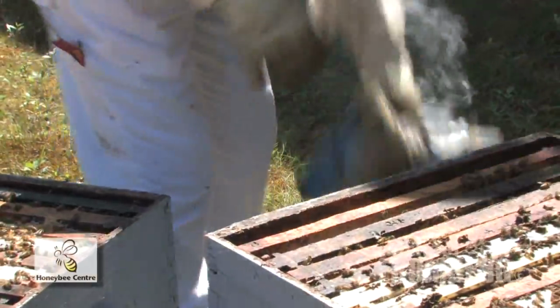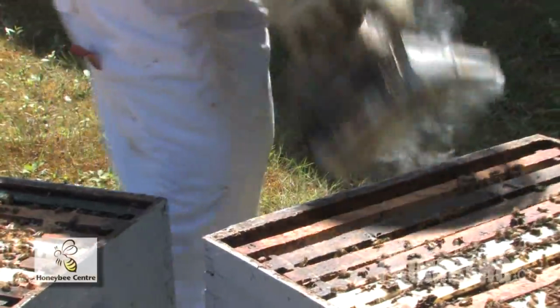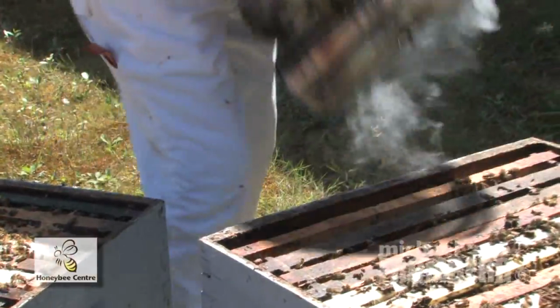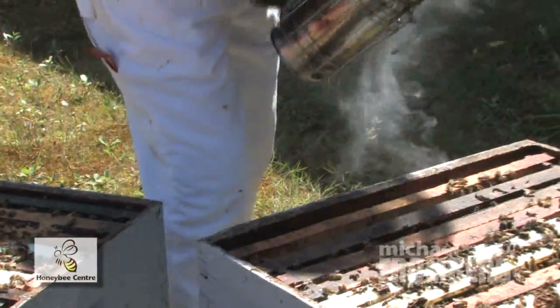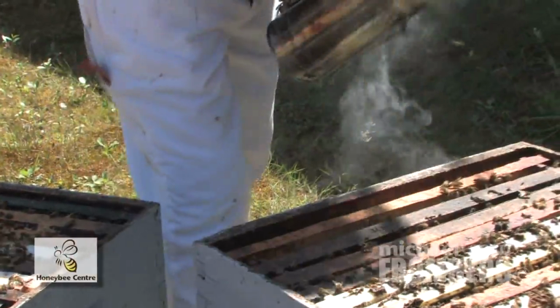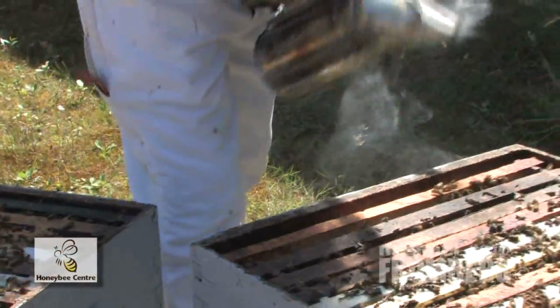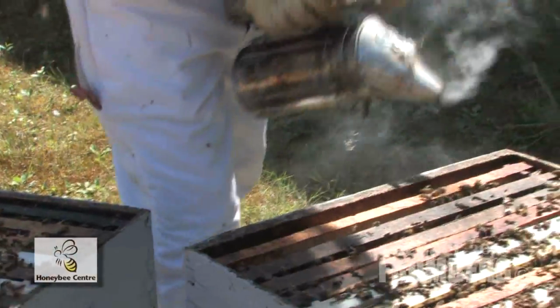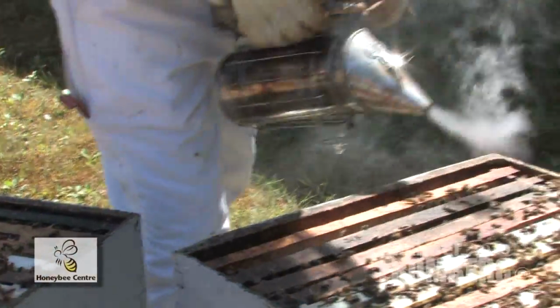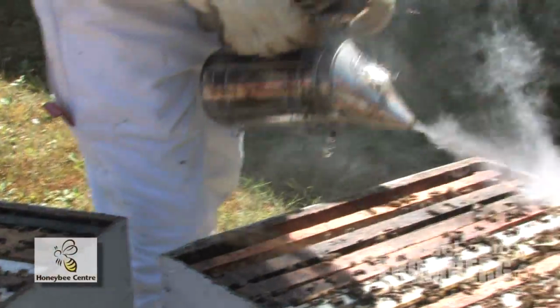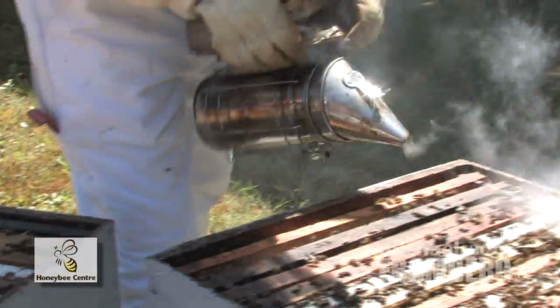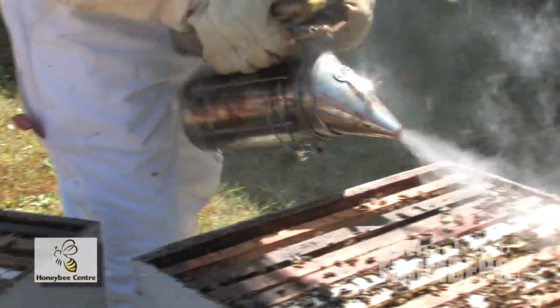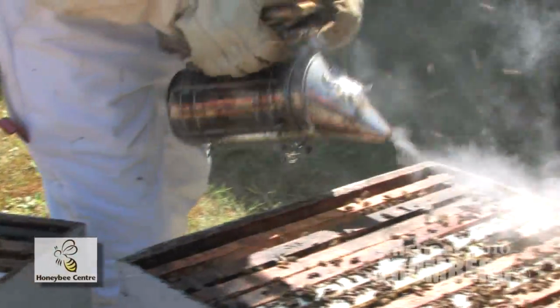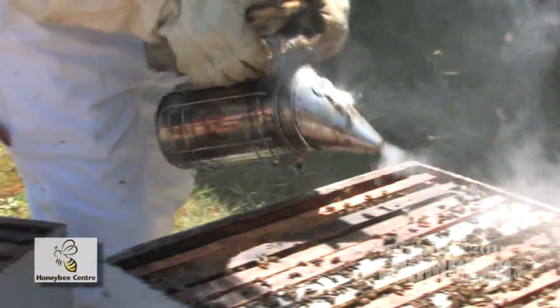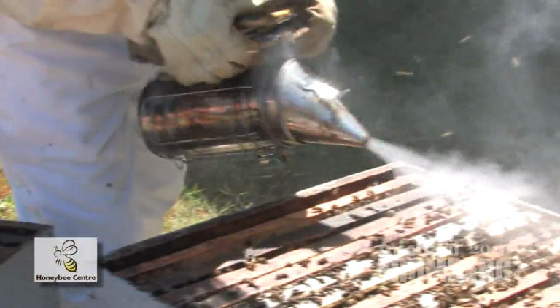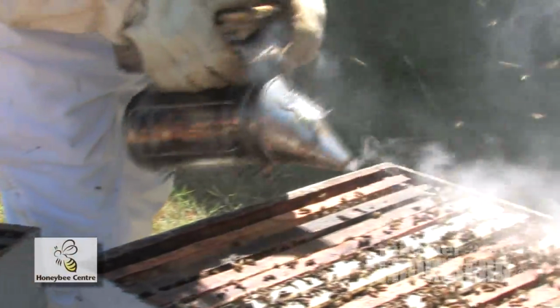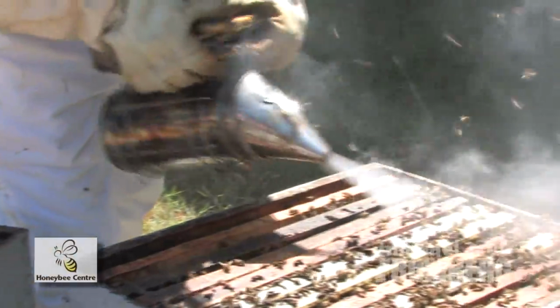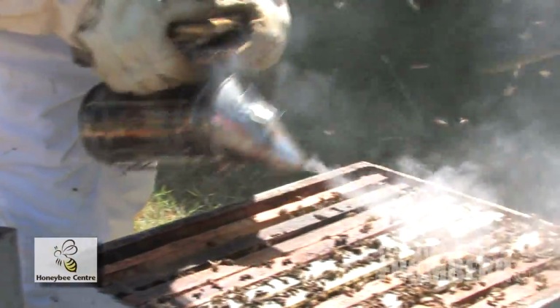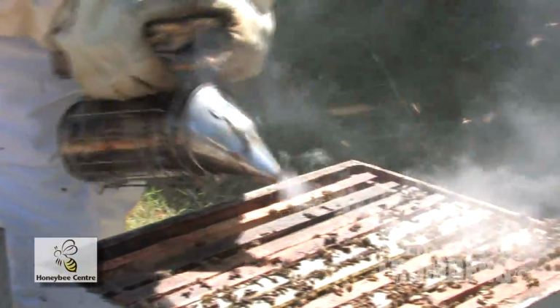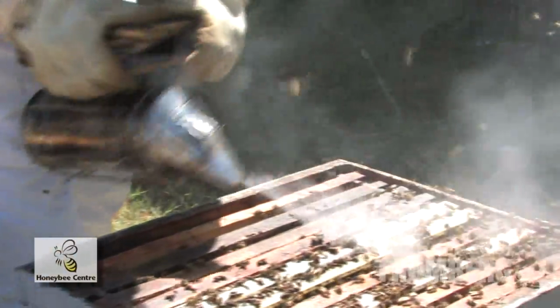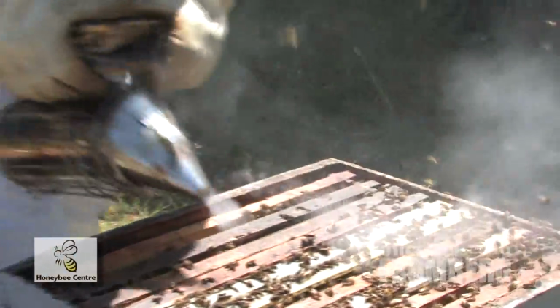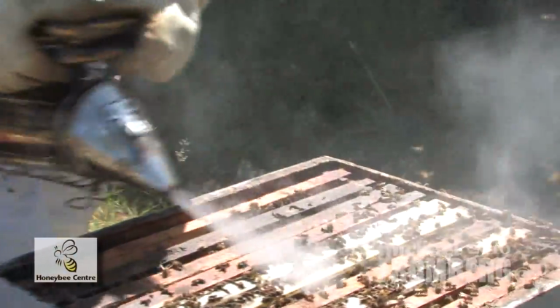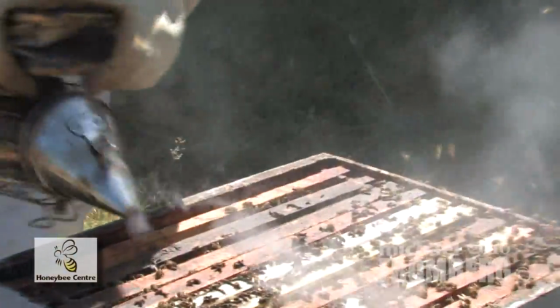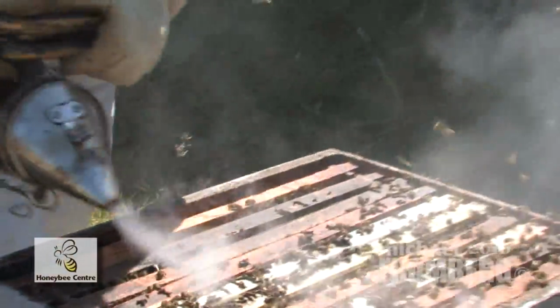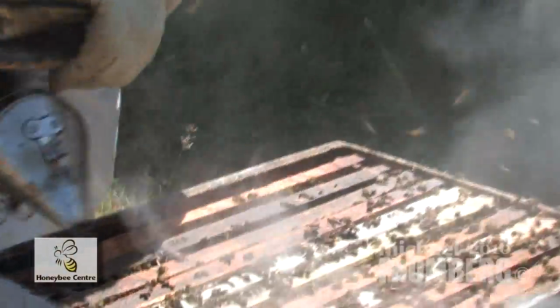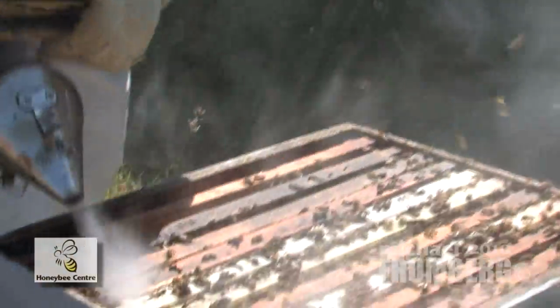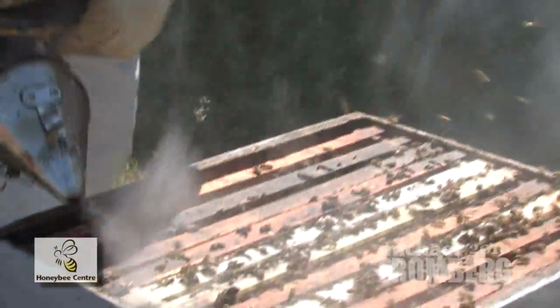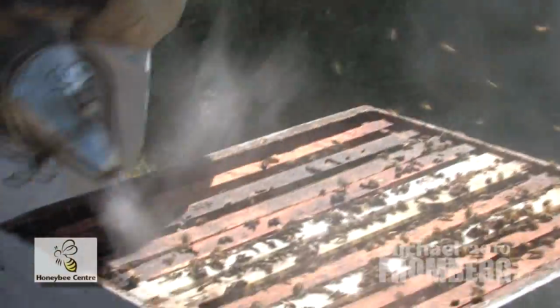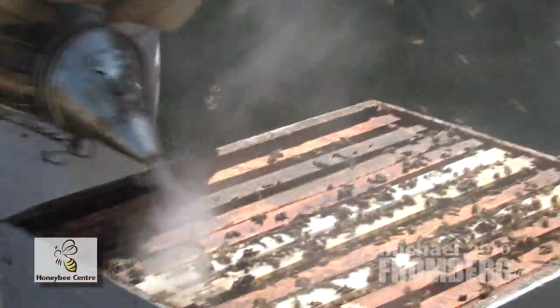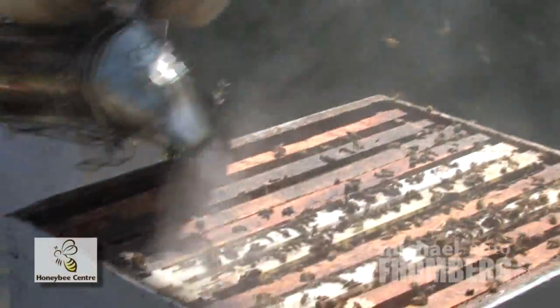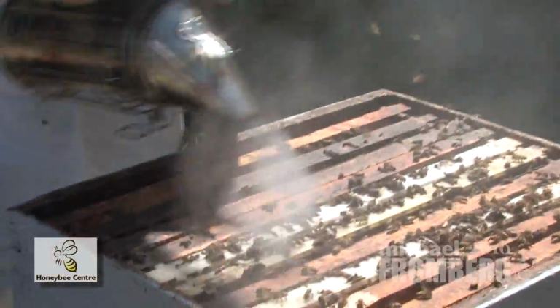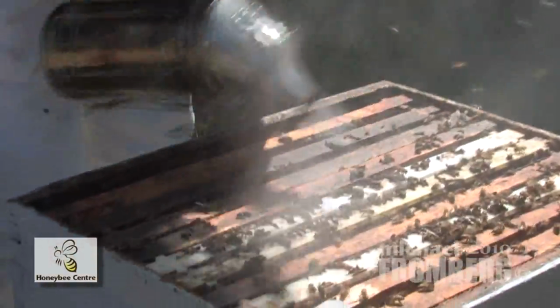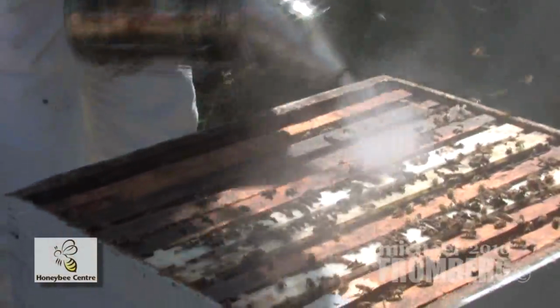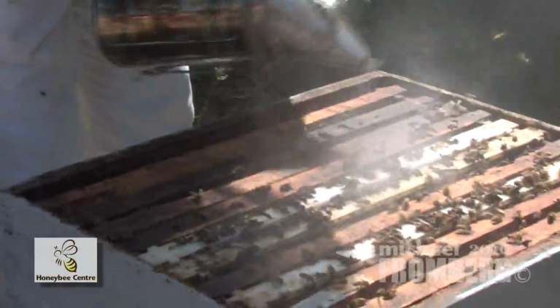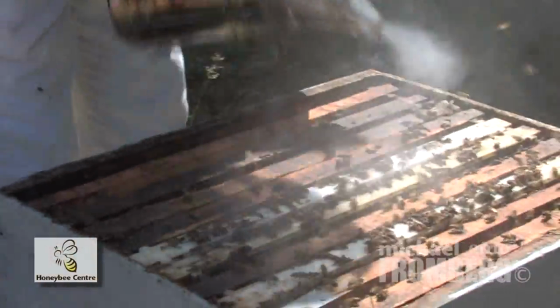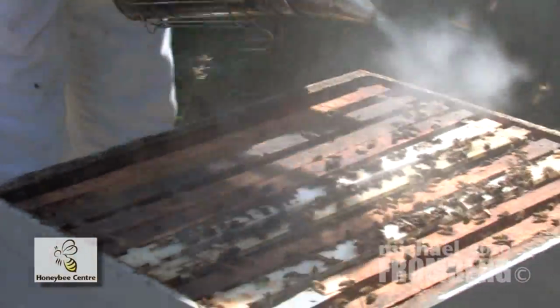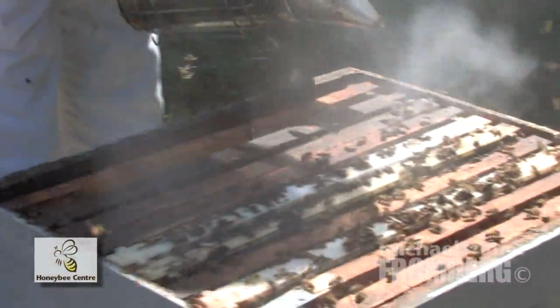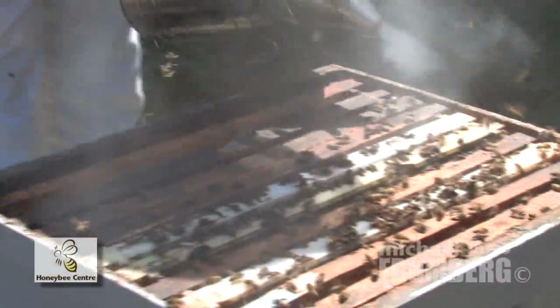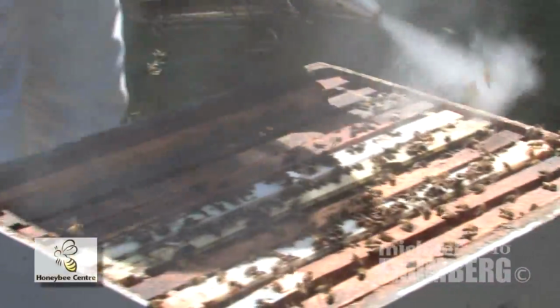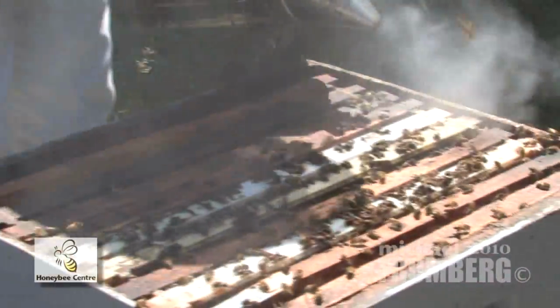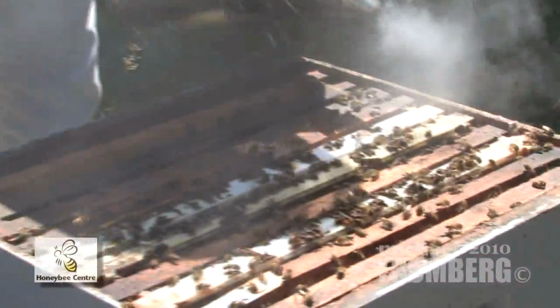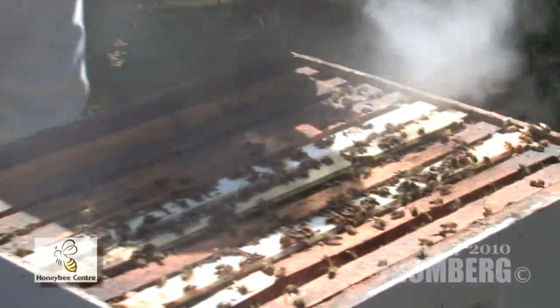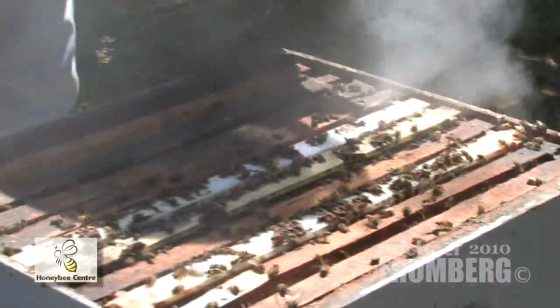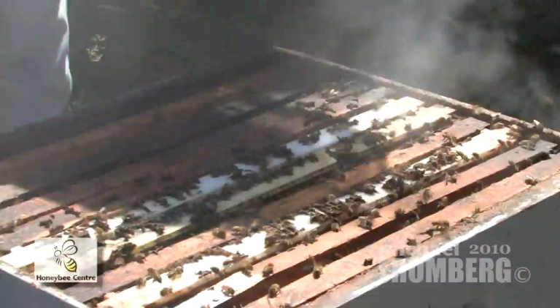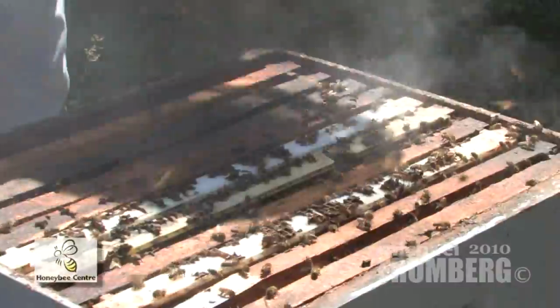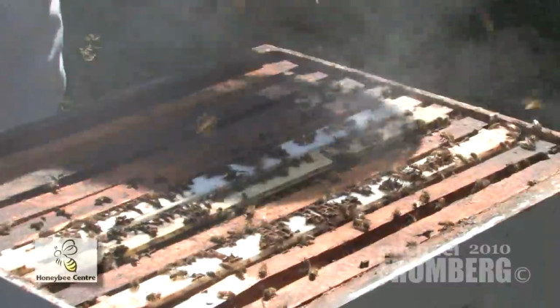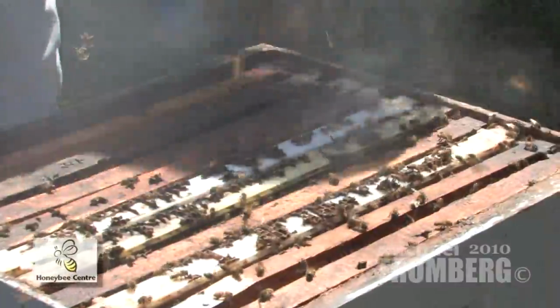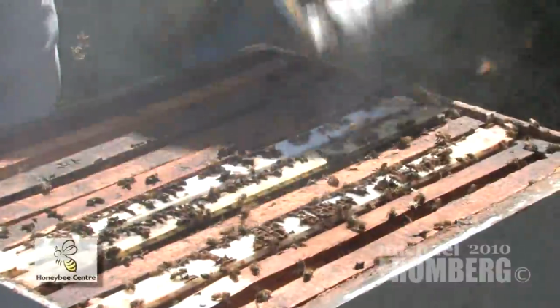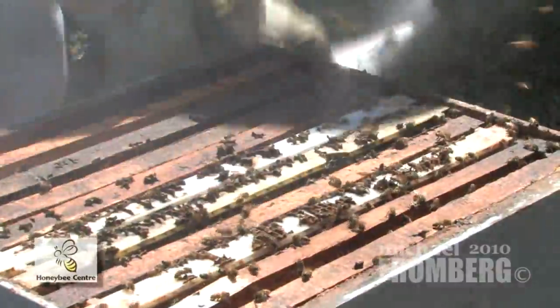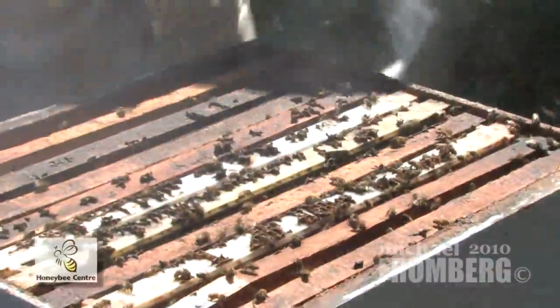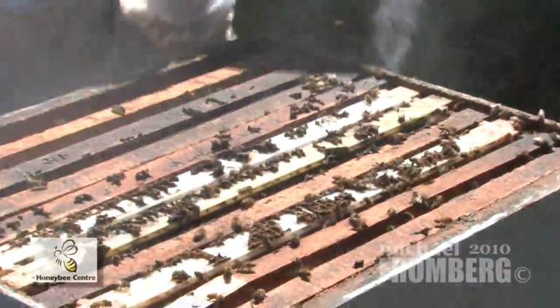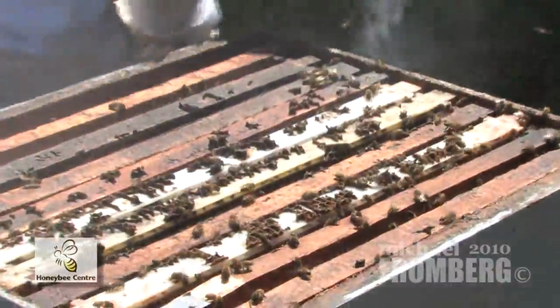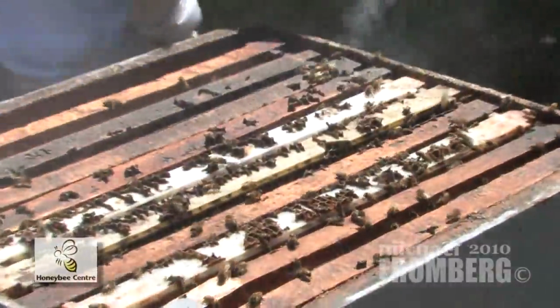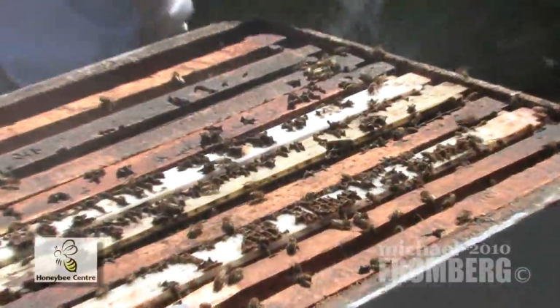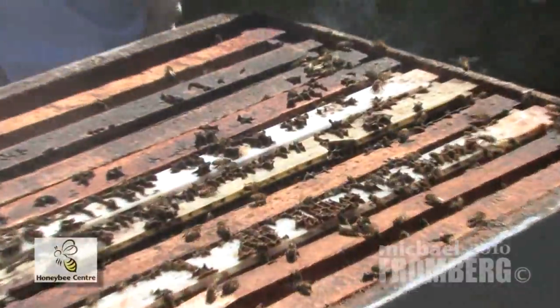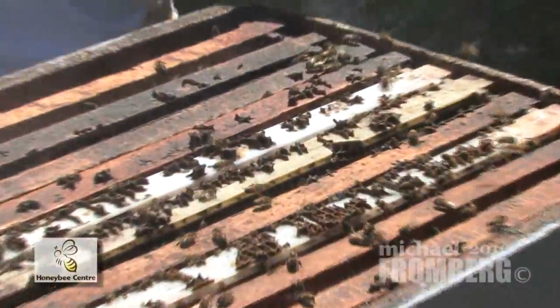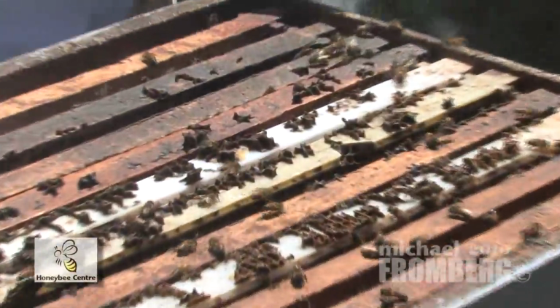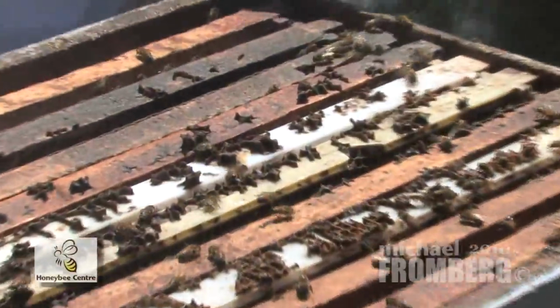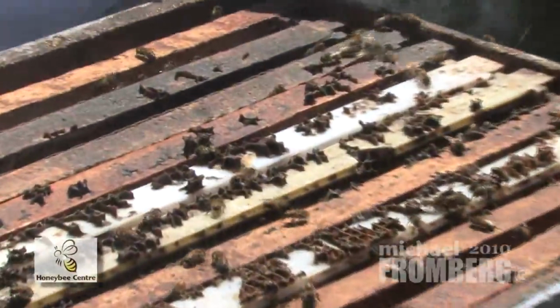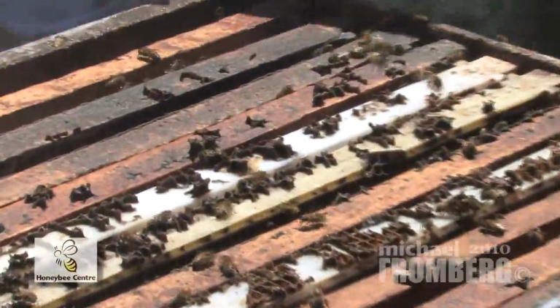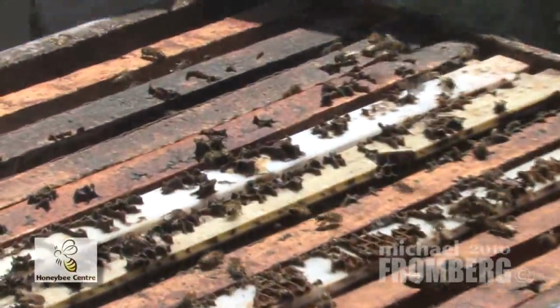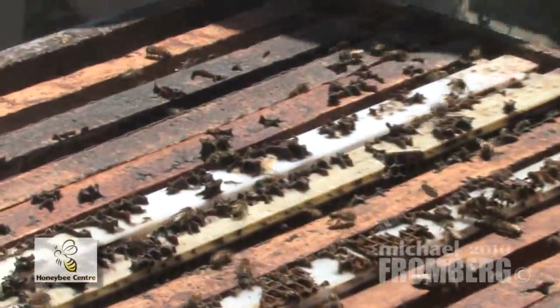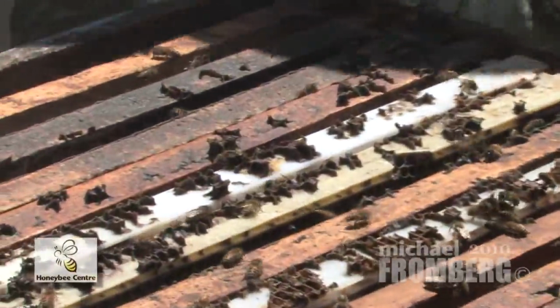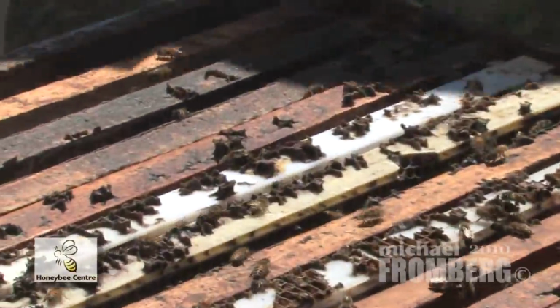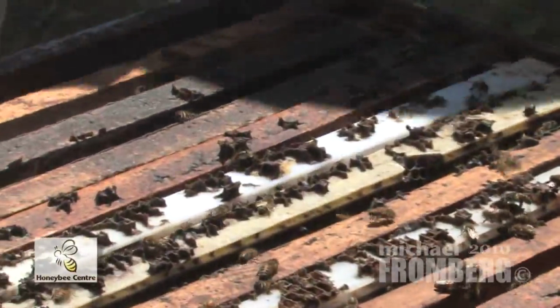Give them a good puff of smoke so they all go back in their hive when I put it back together, so we don't squish anybody.